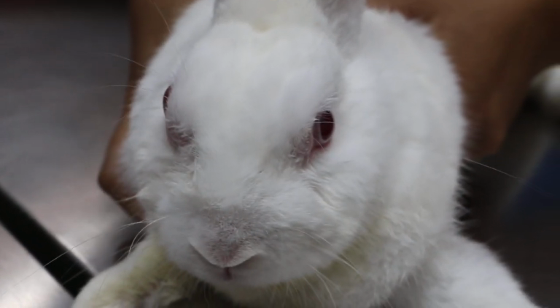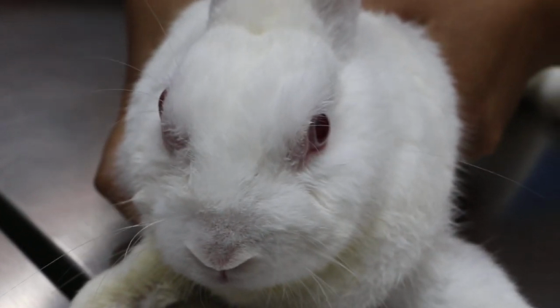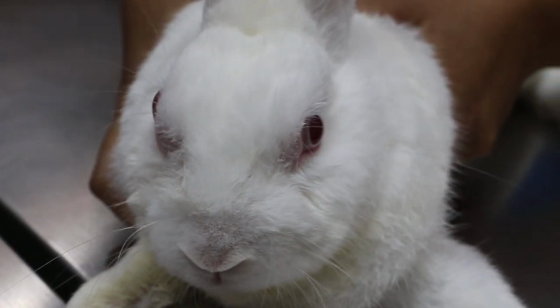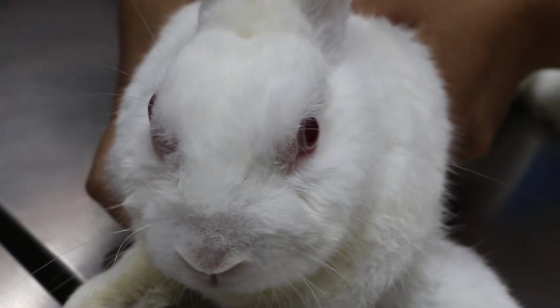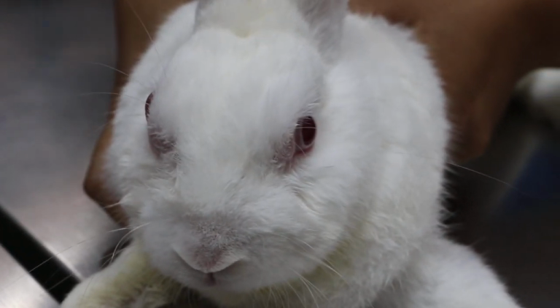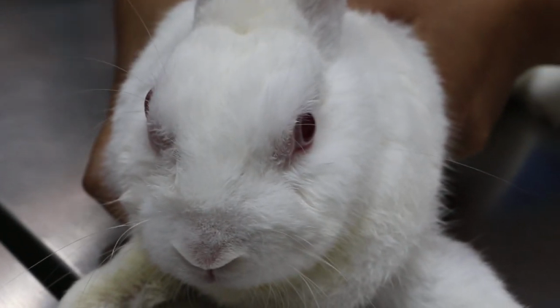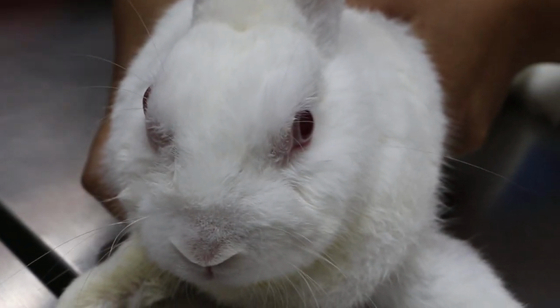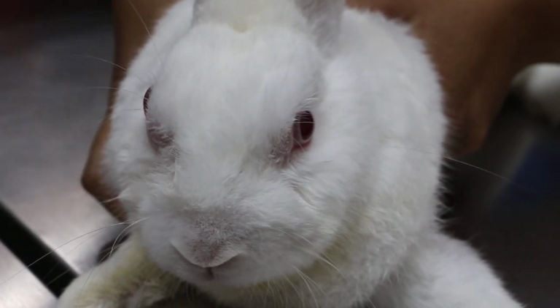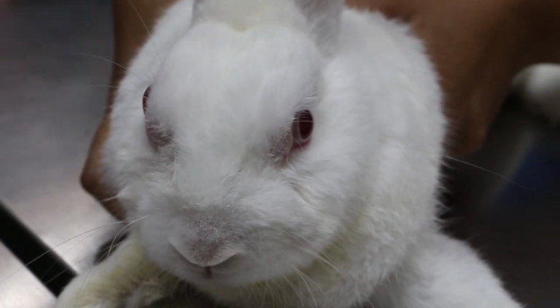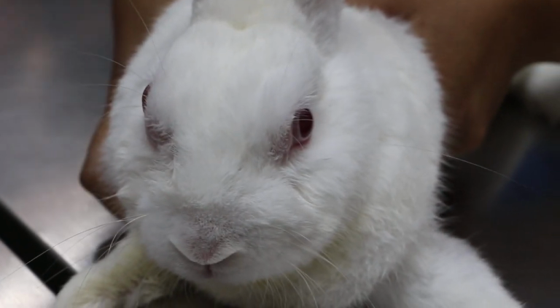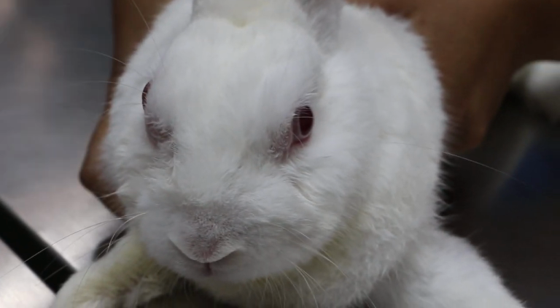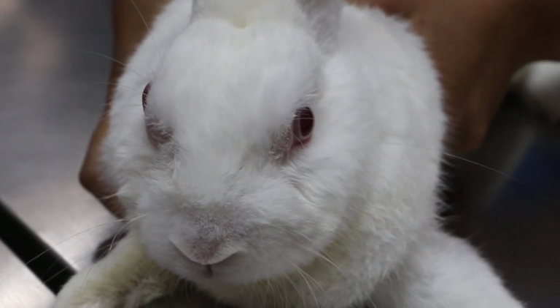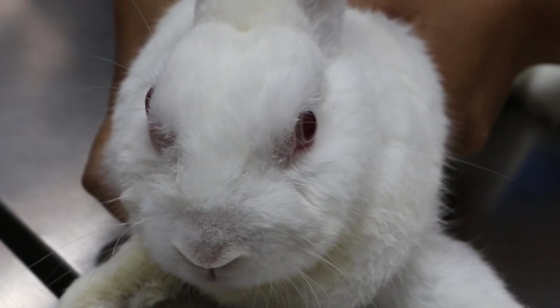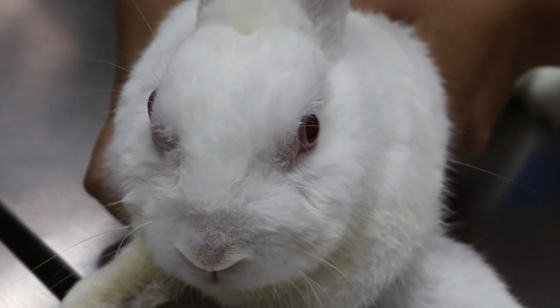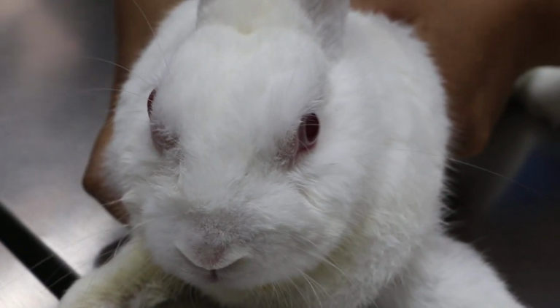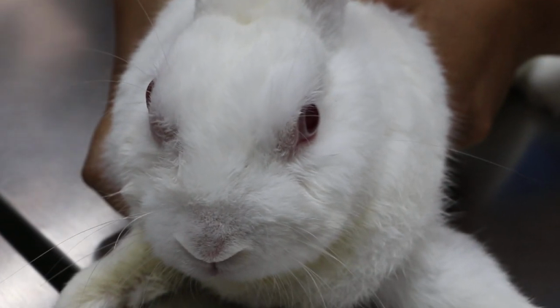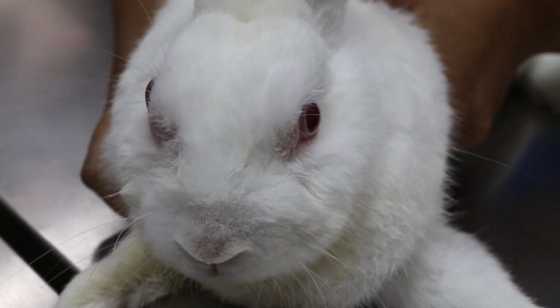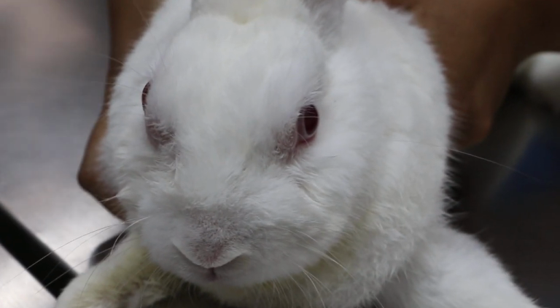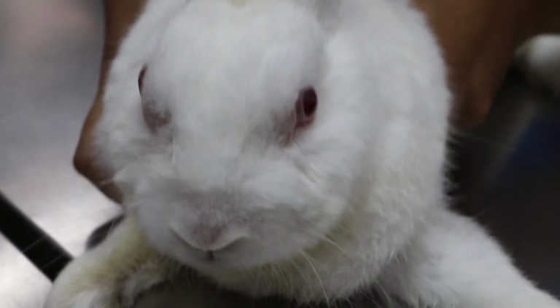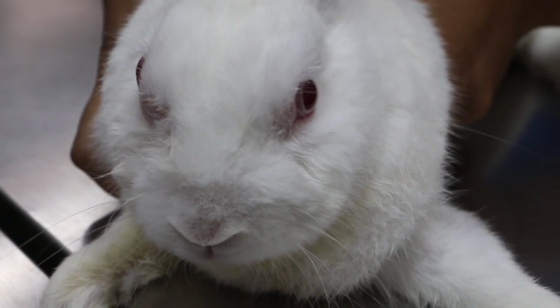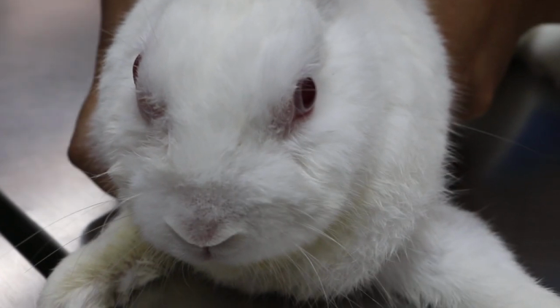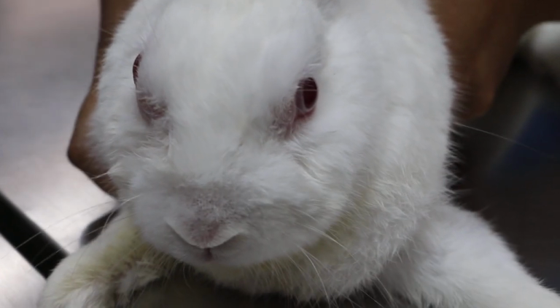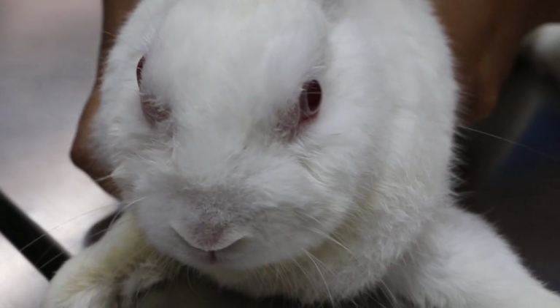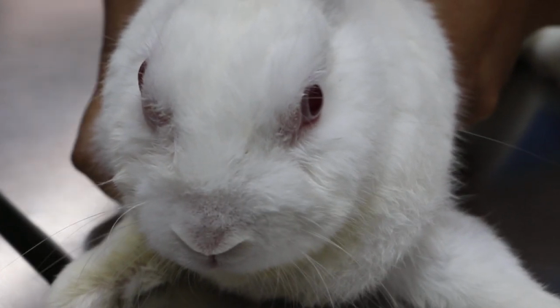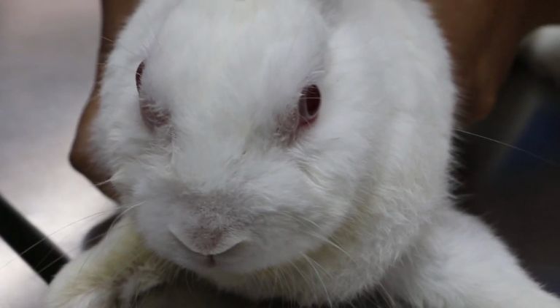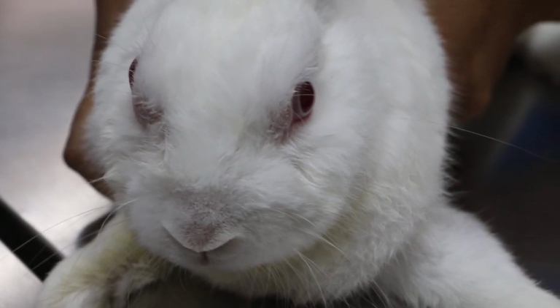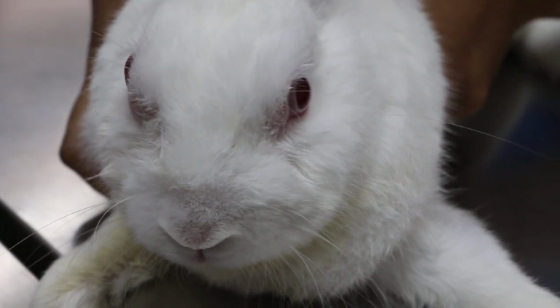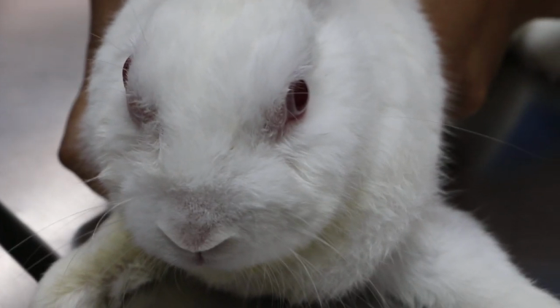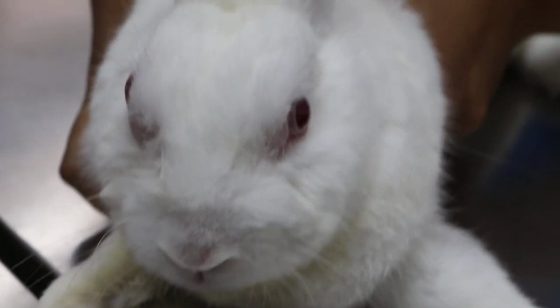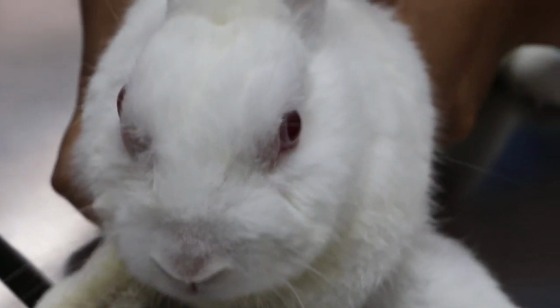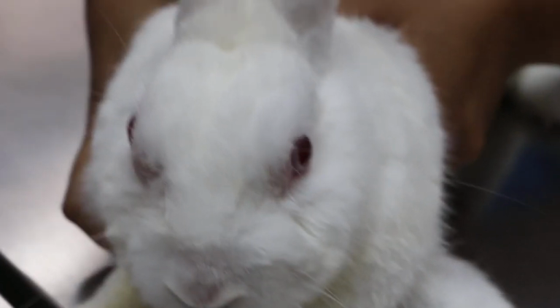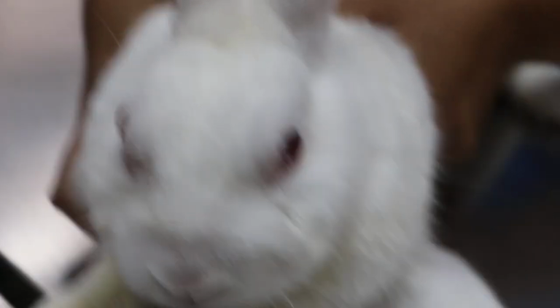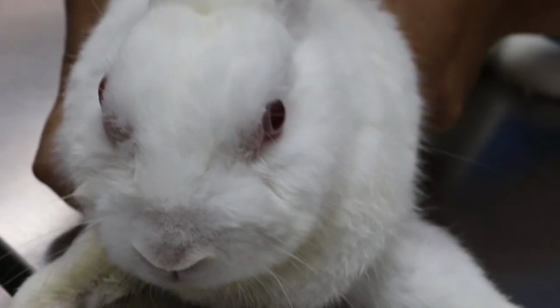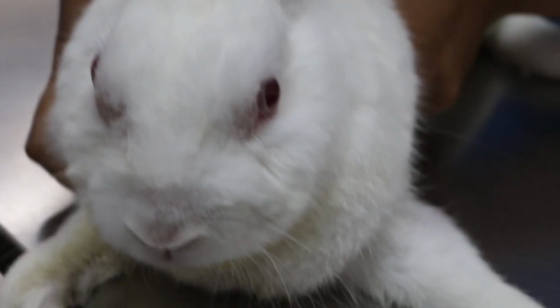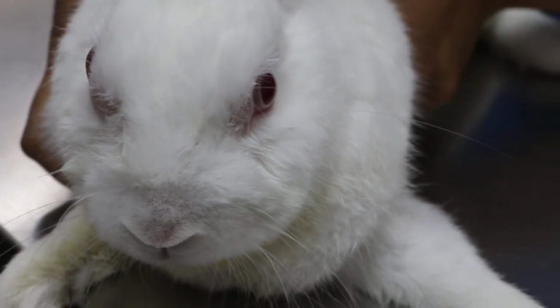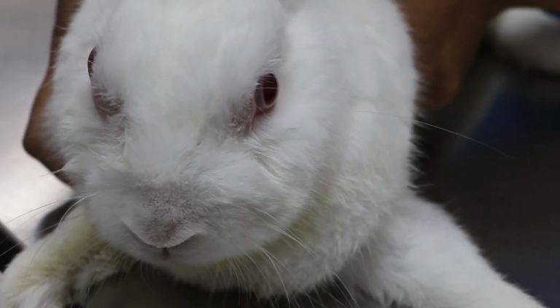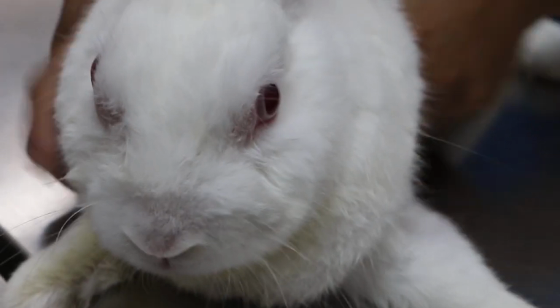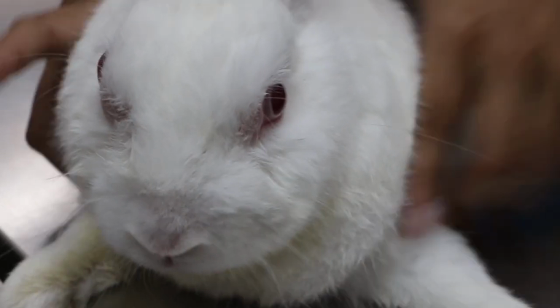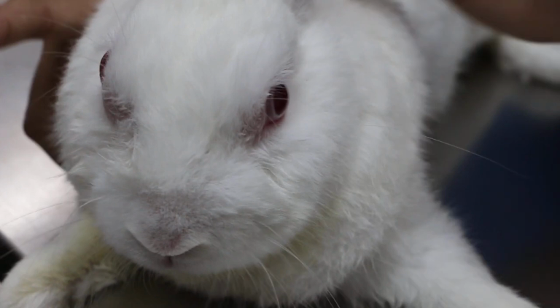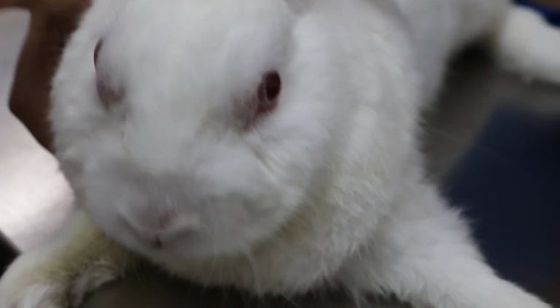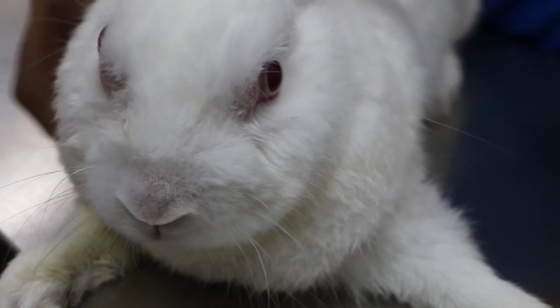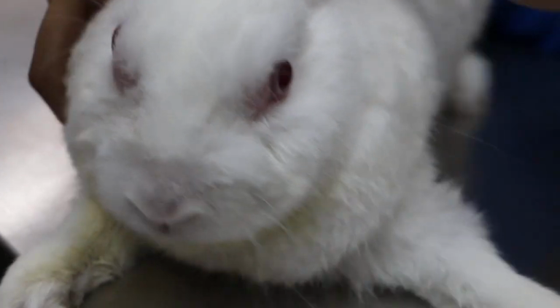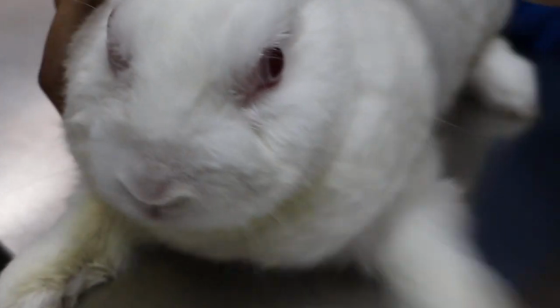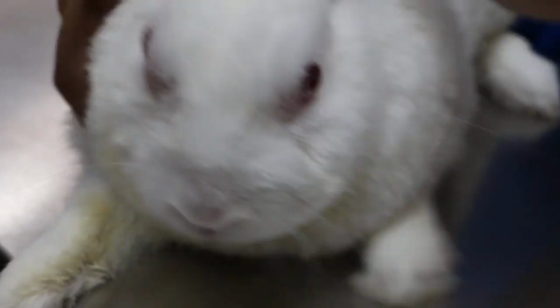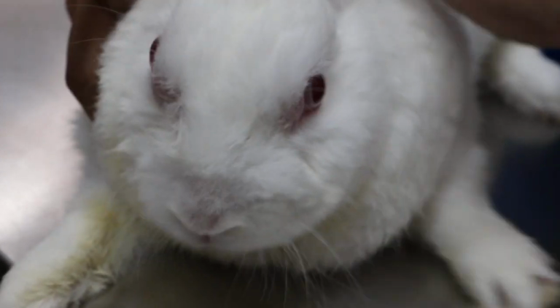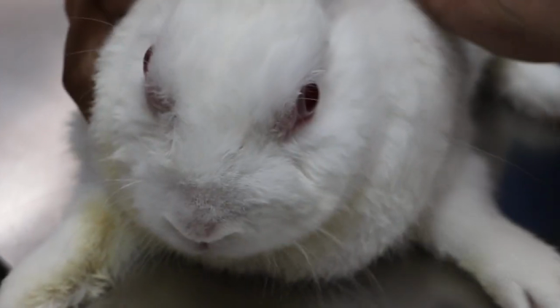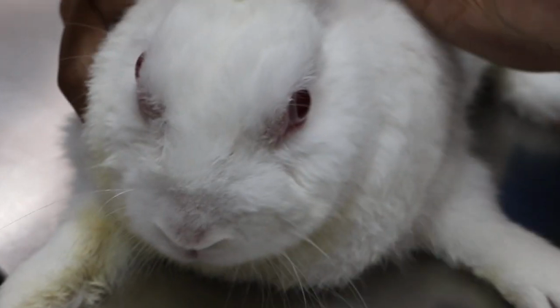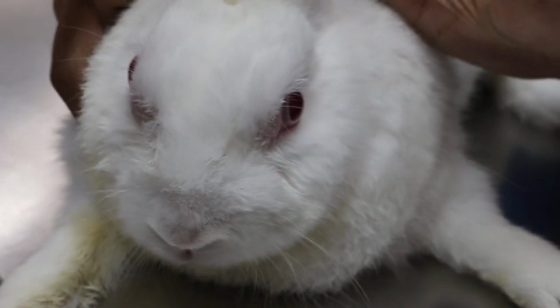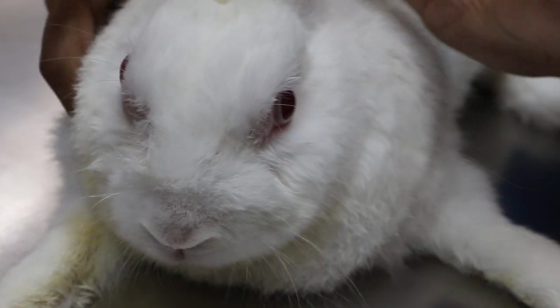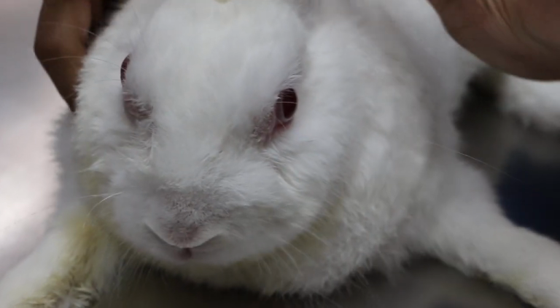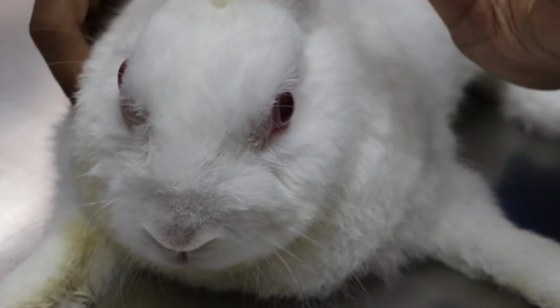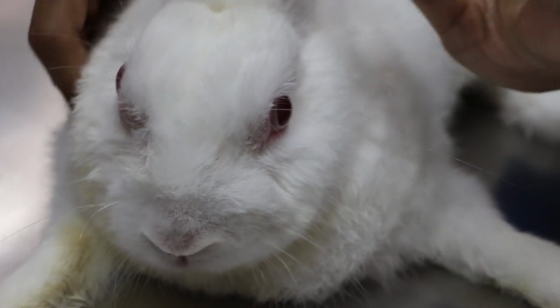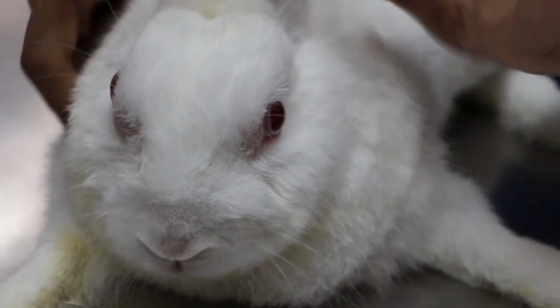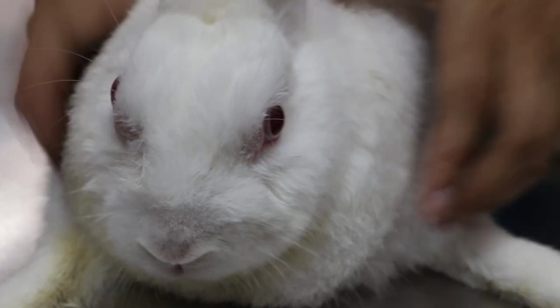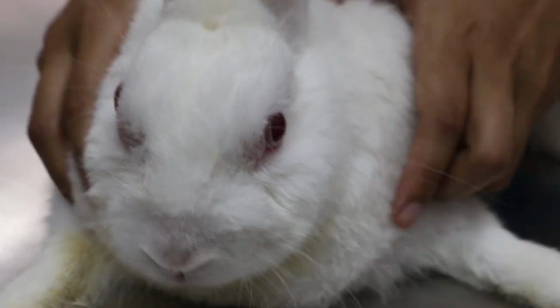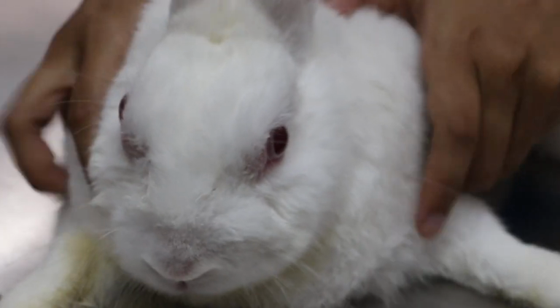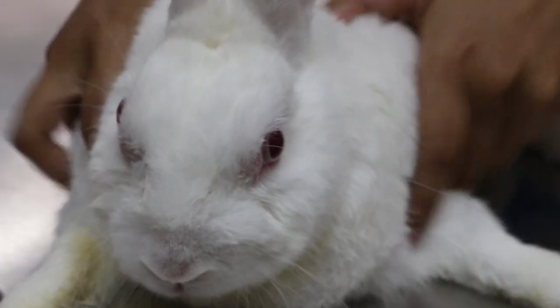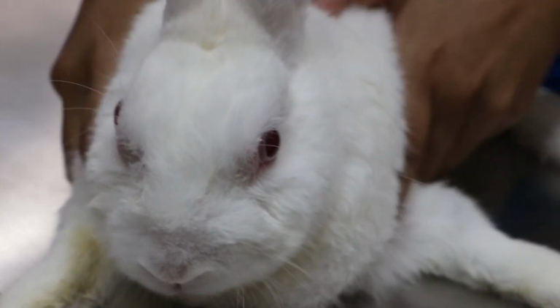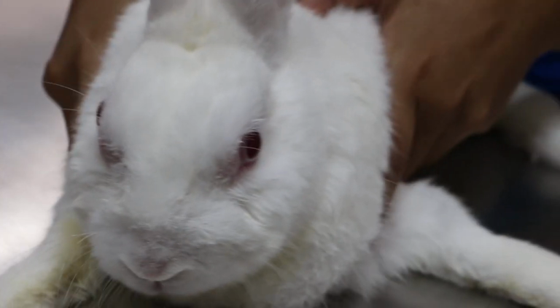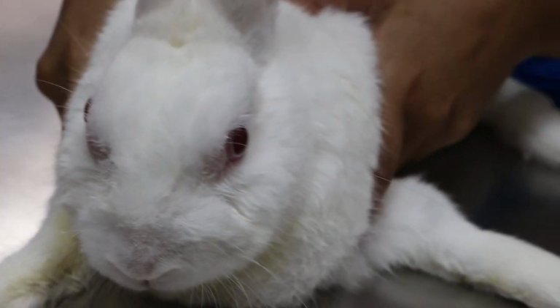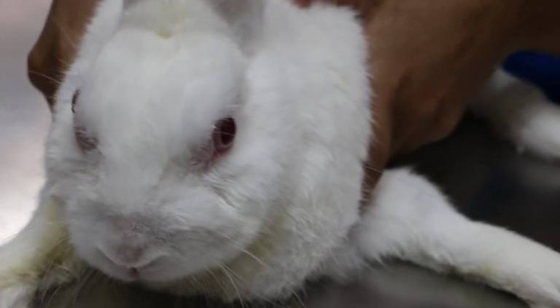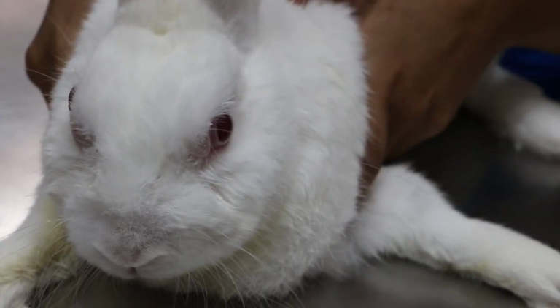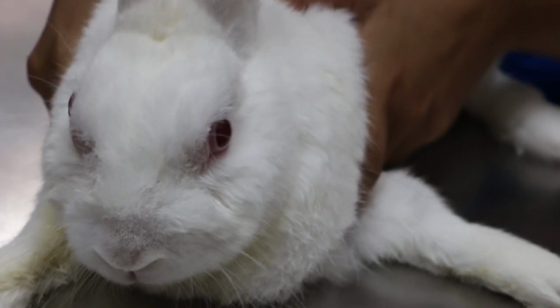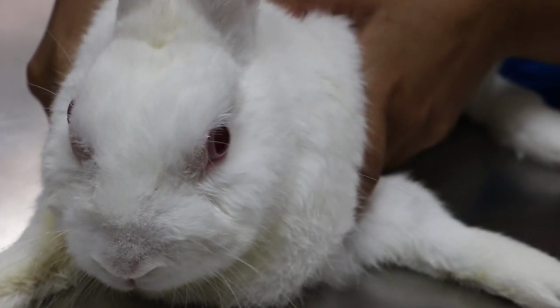29th of December 2018, Saturday. This is a male, not neutered, 6 years old rabbit.